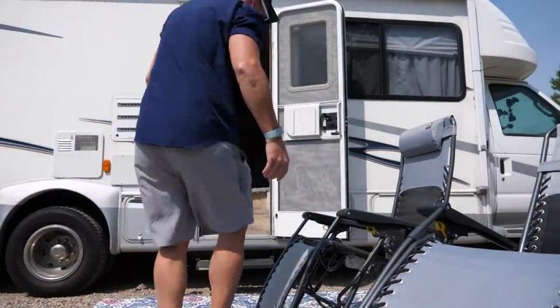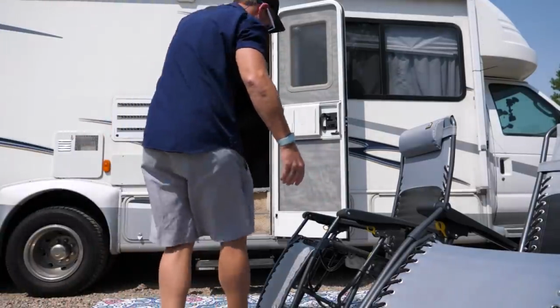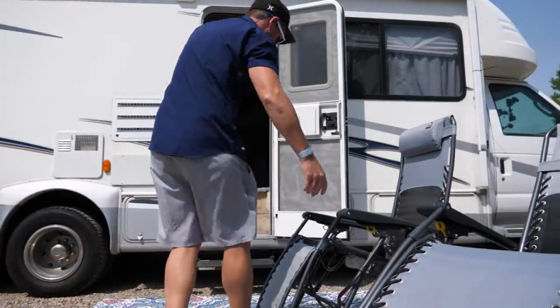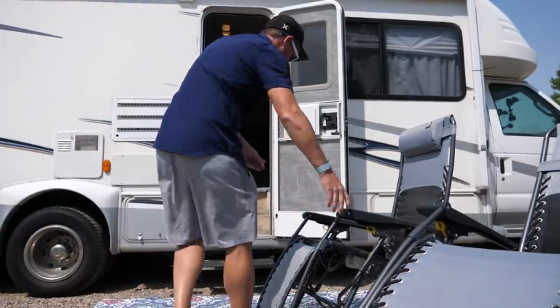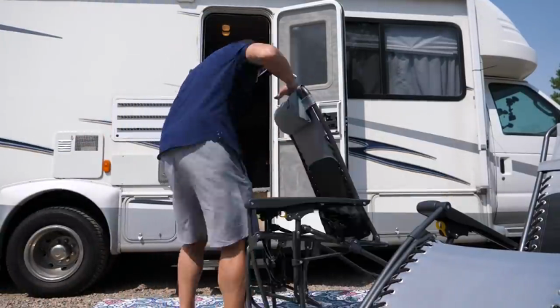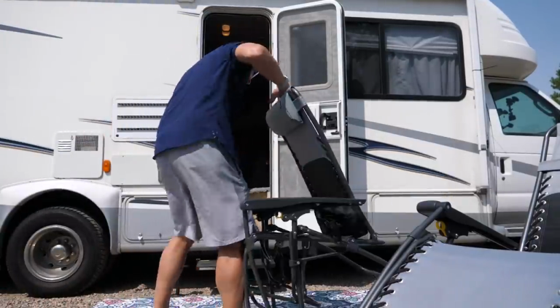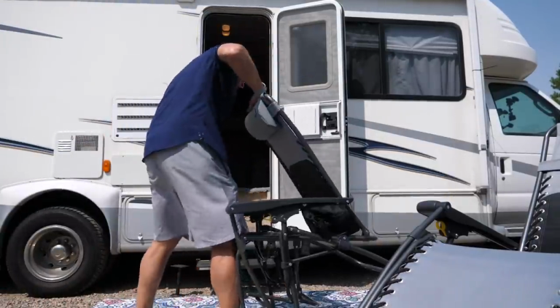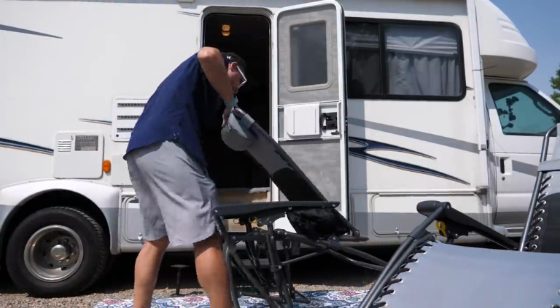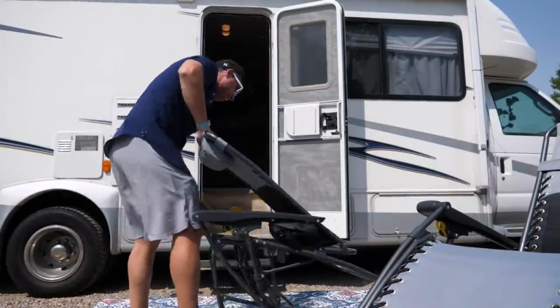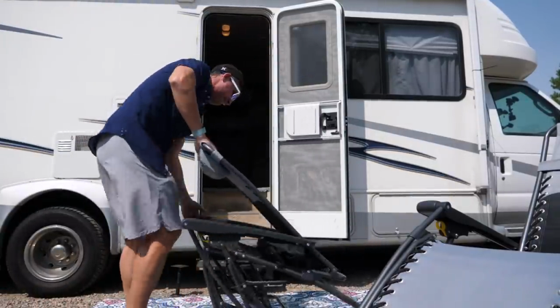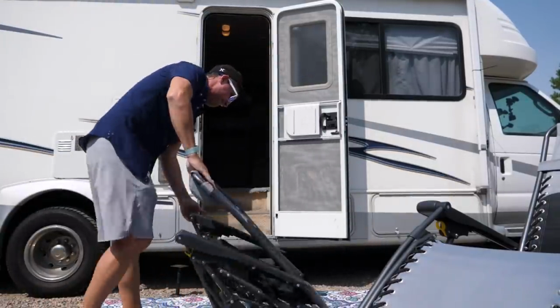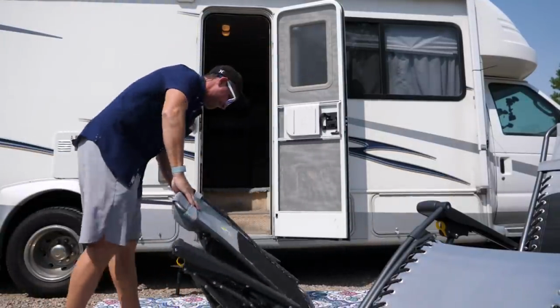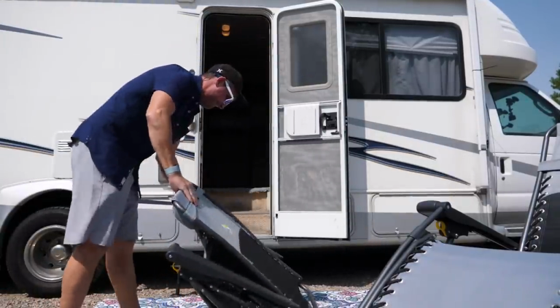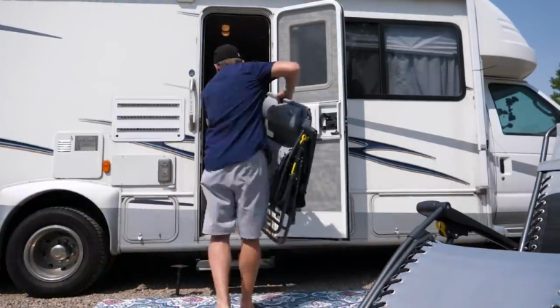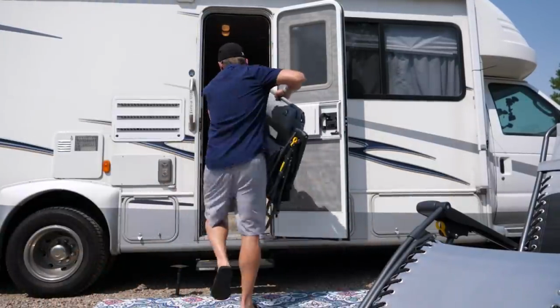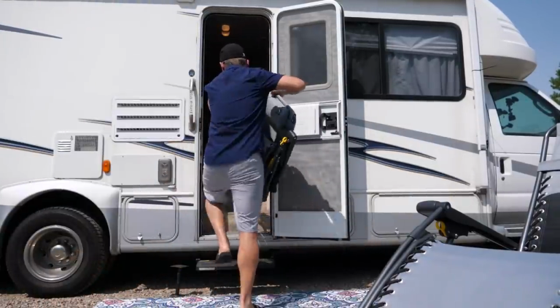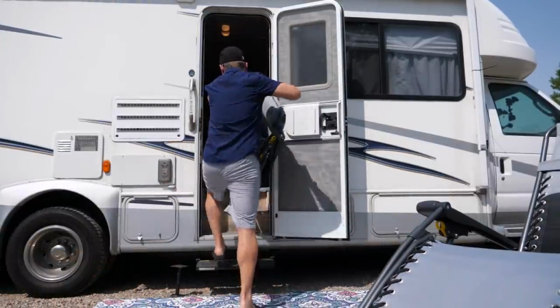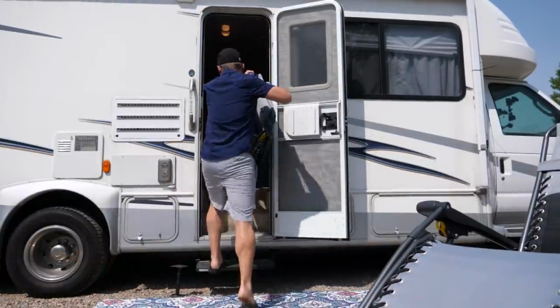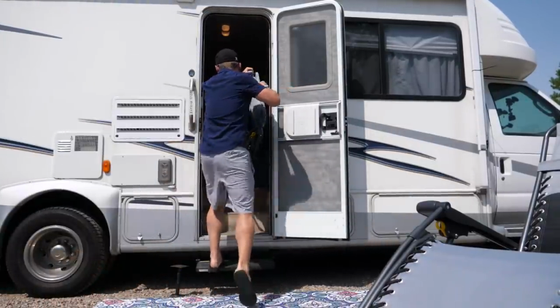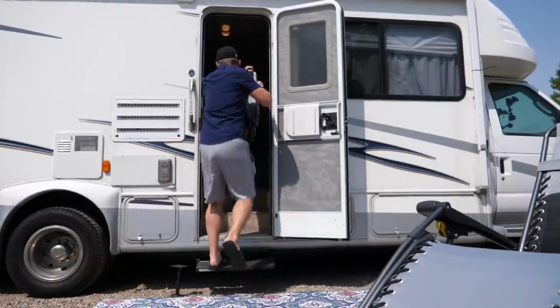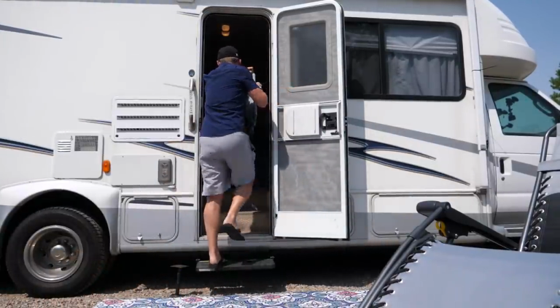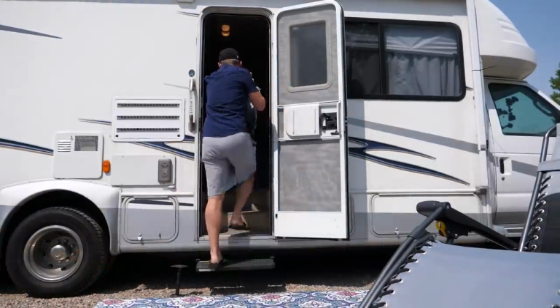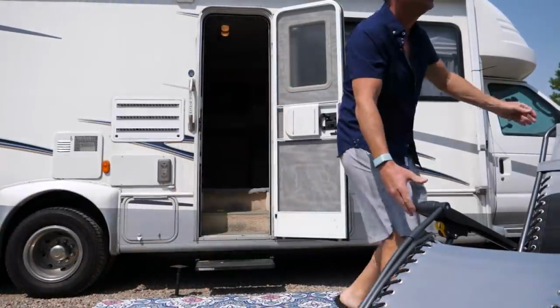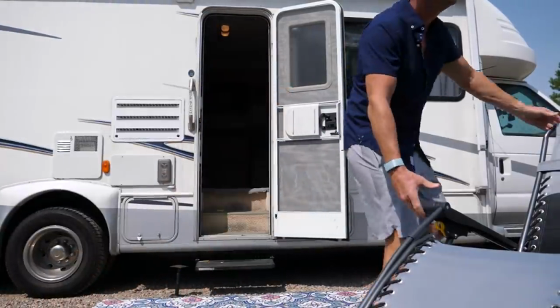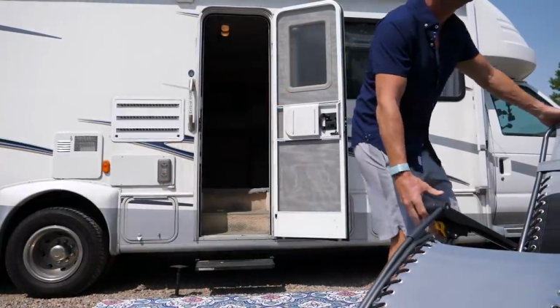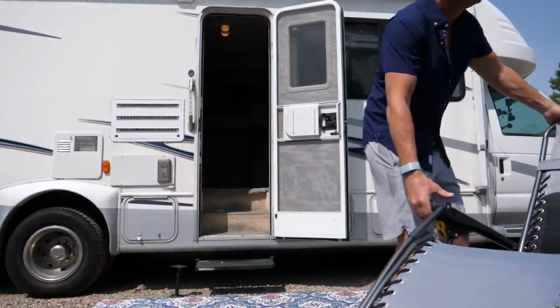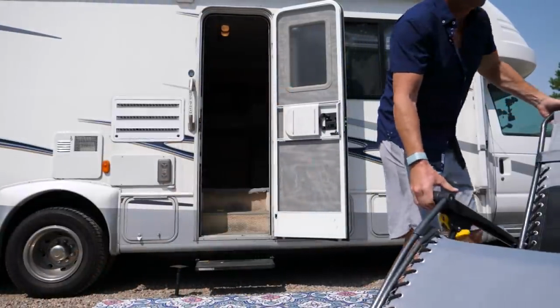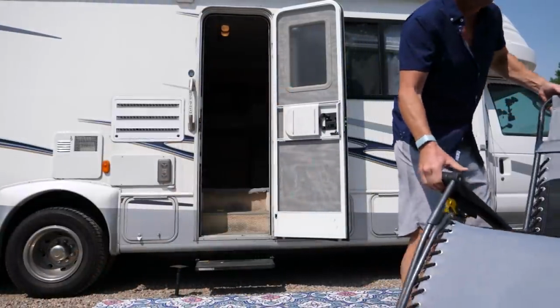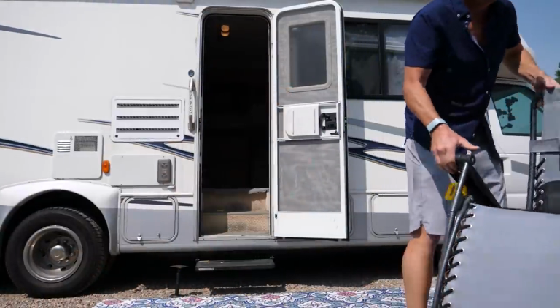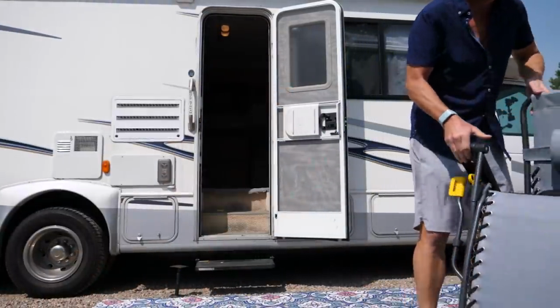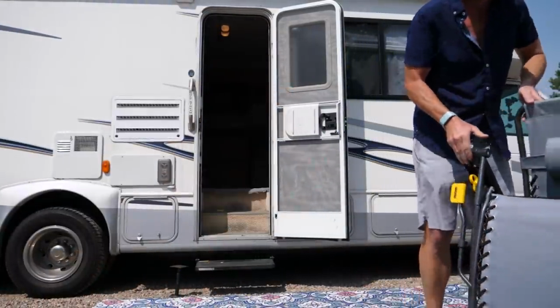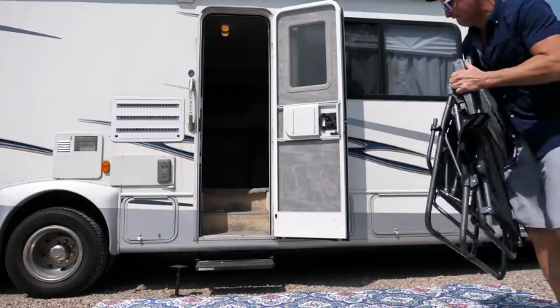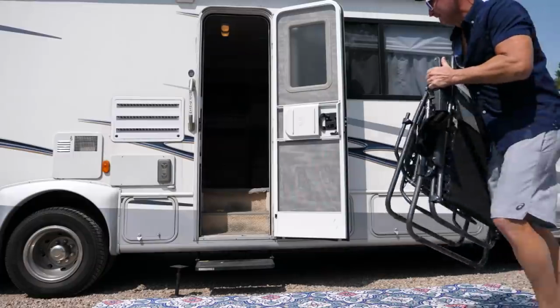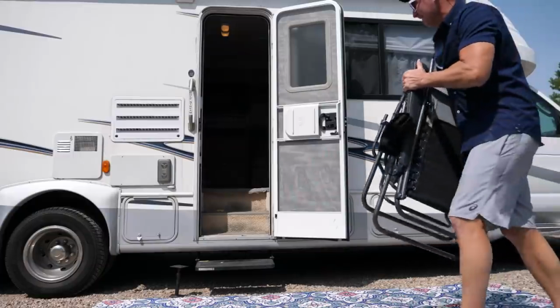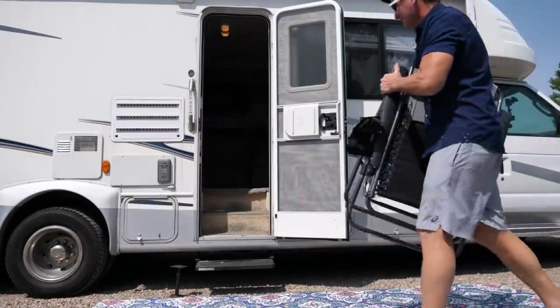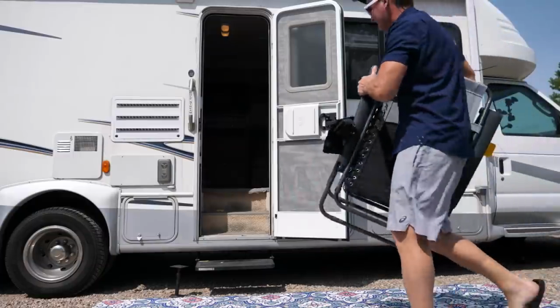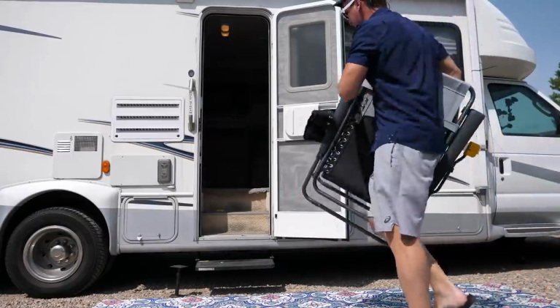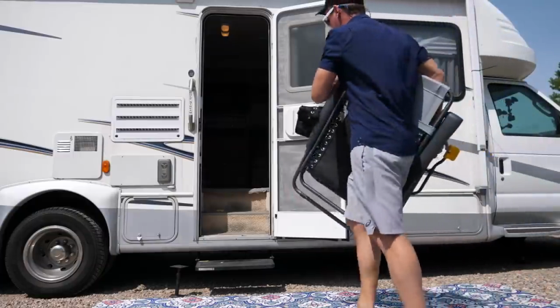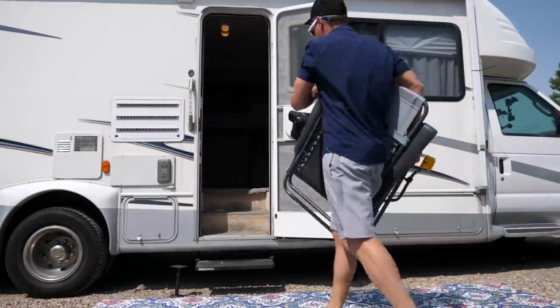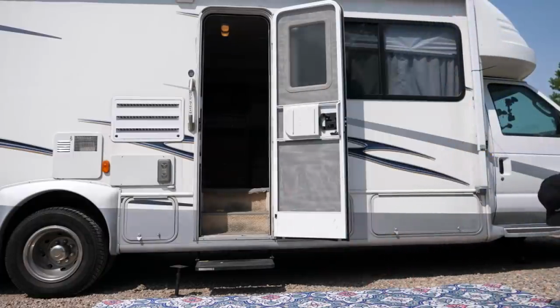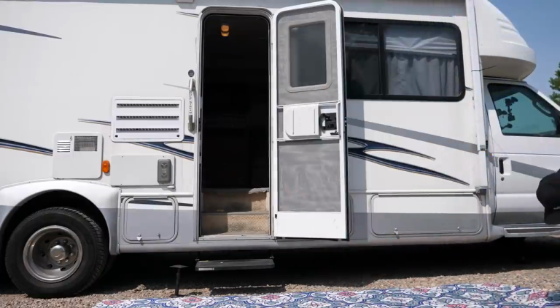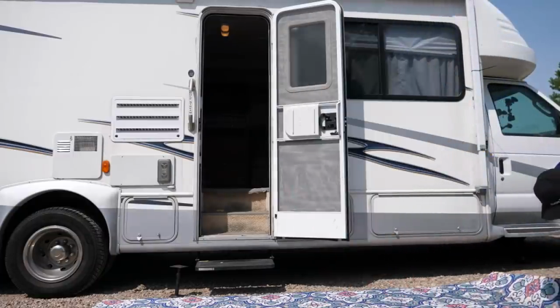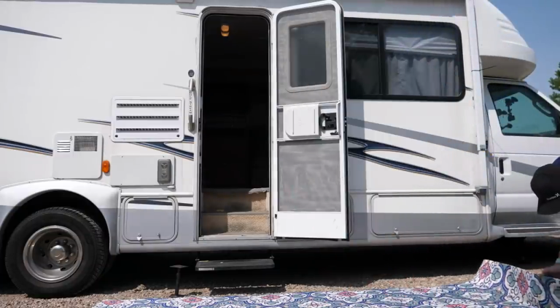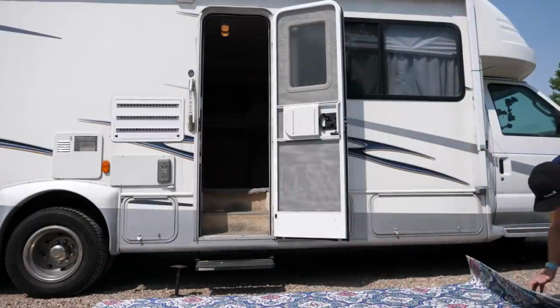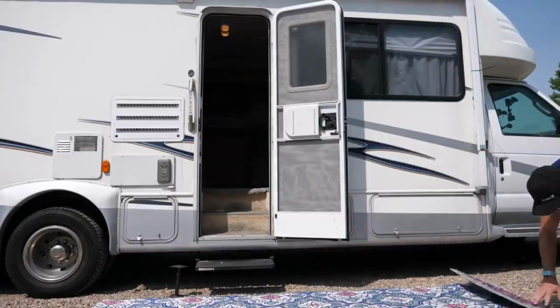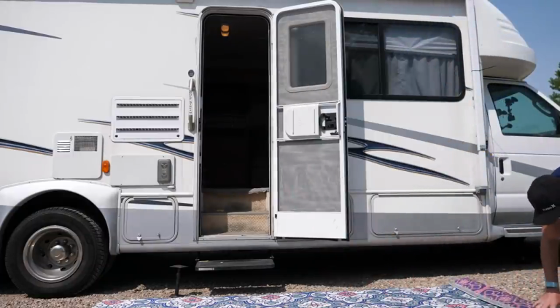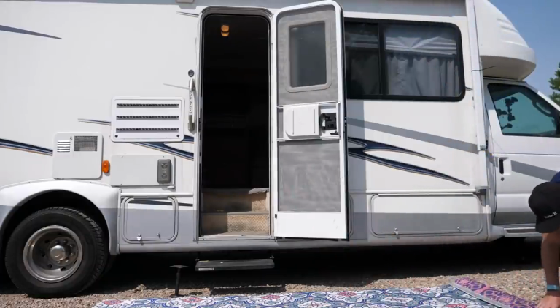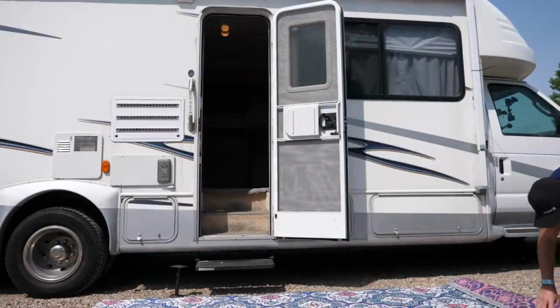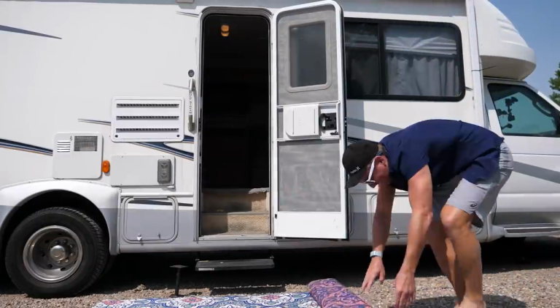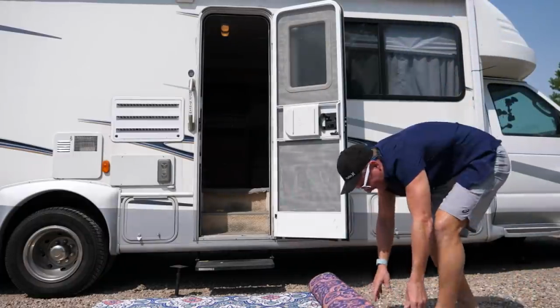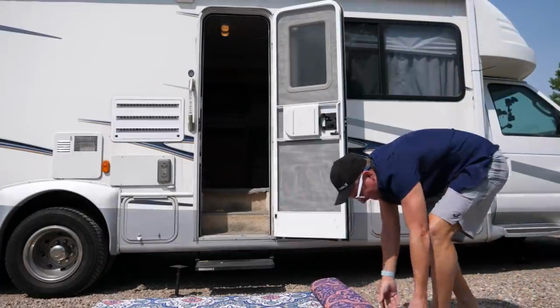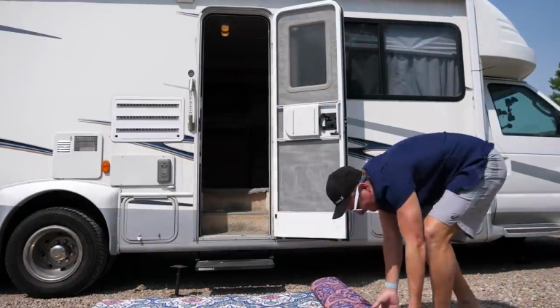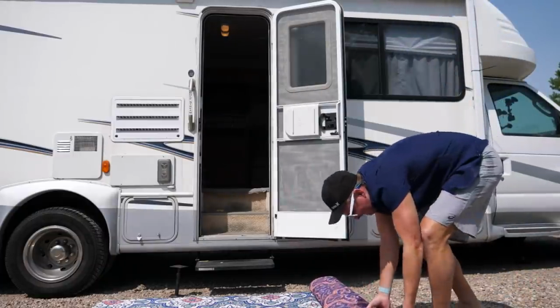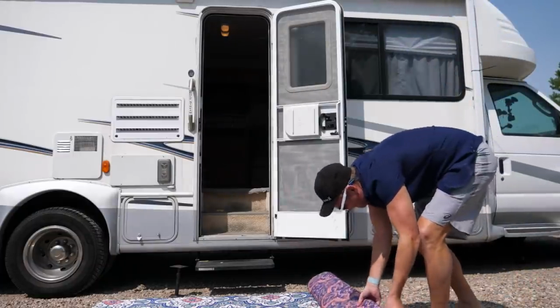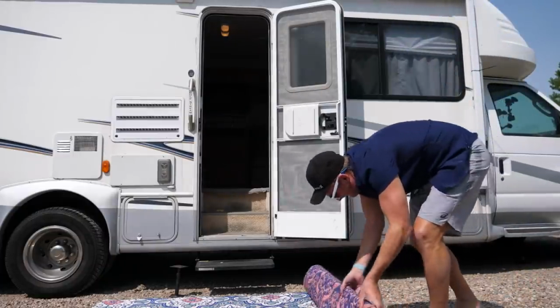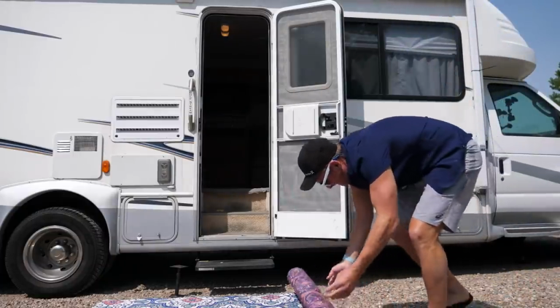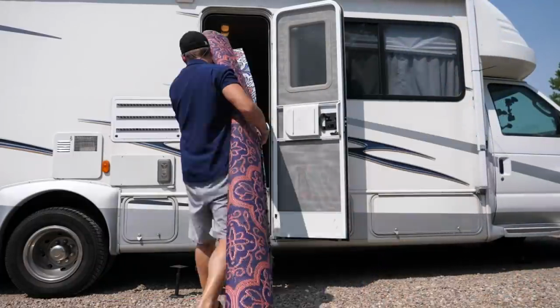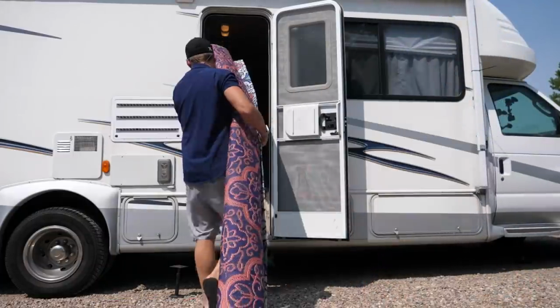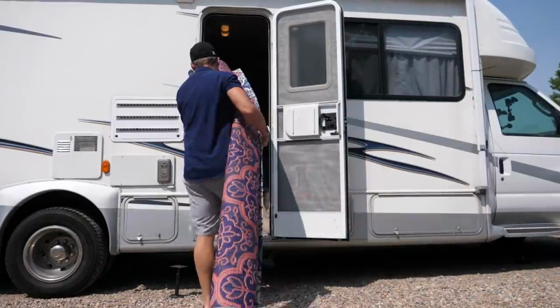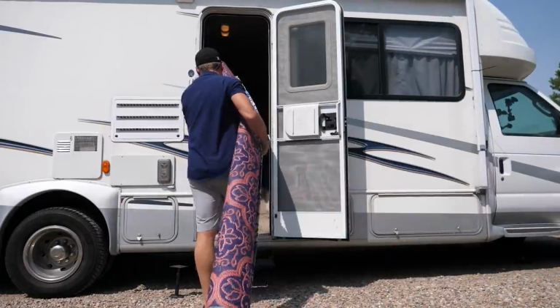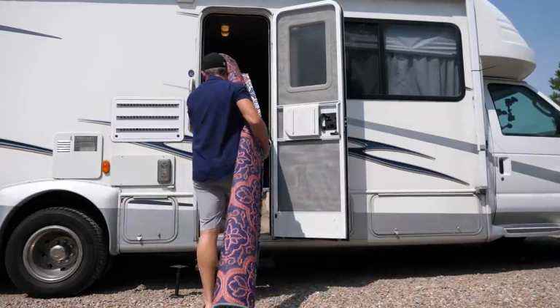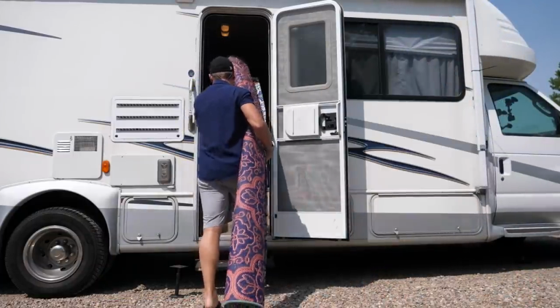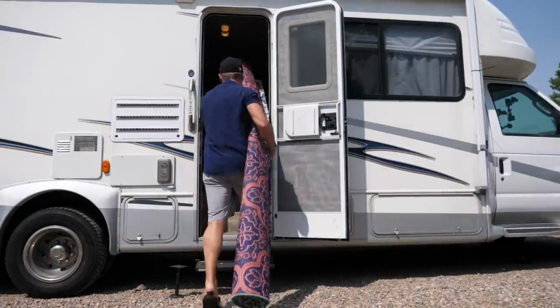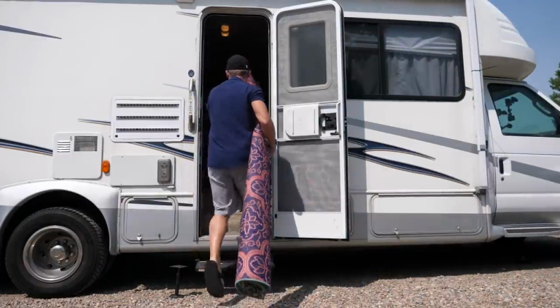I was starting the day in Pueblo, Colorado. I hadn't set up the awning, so breaking down camp was pretty easy — just pull in the chairs and roll up the carpet.